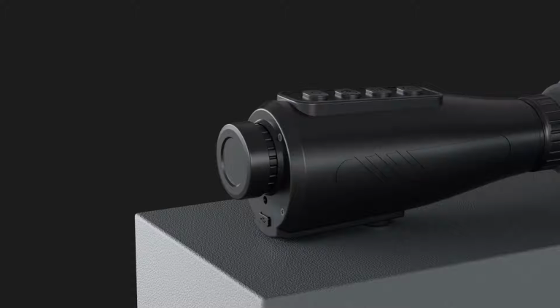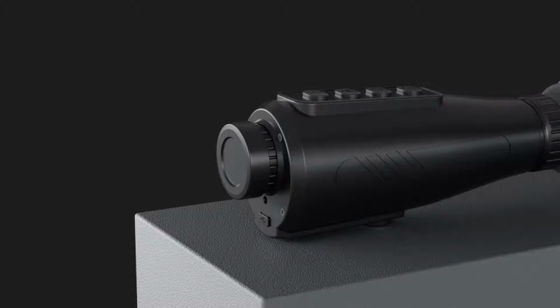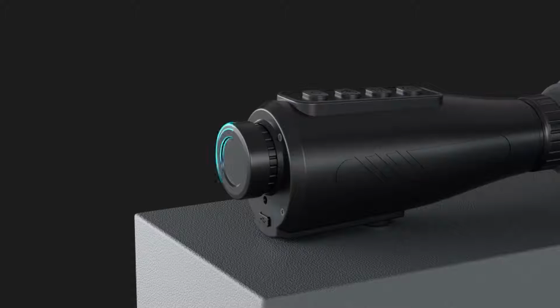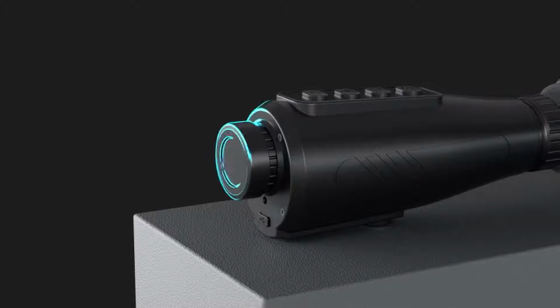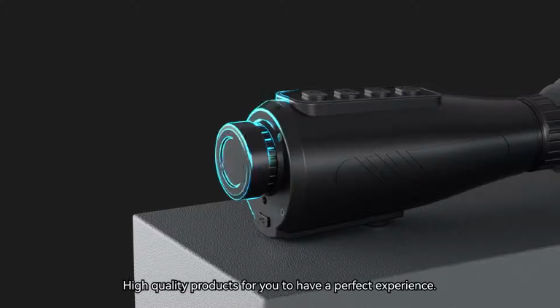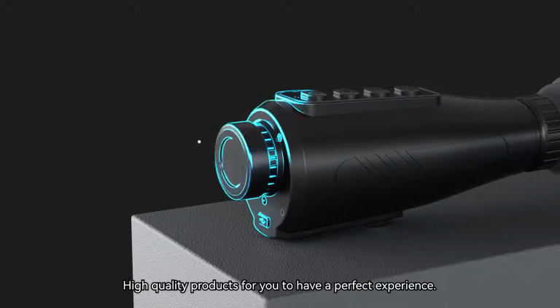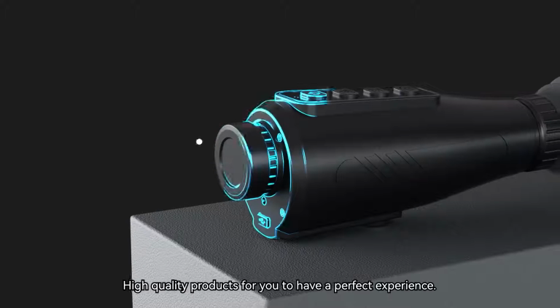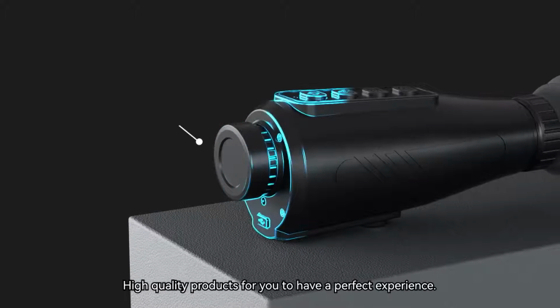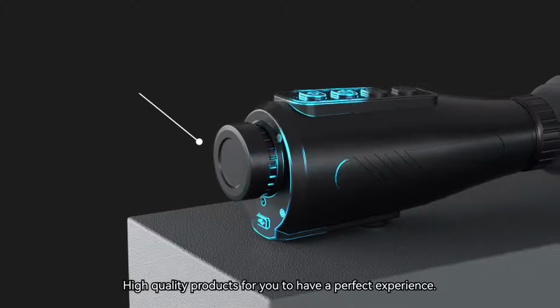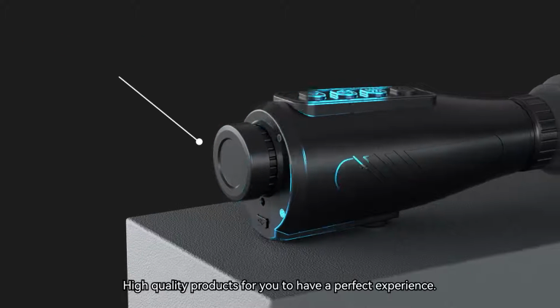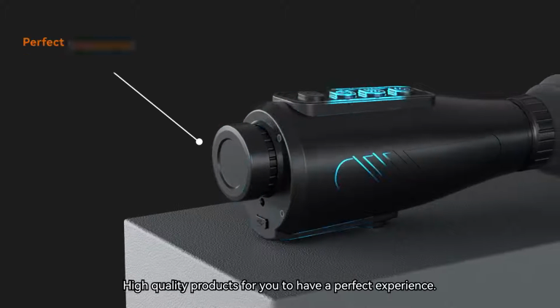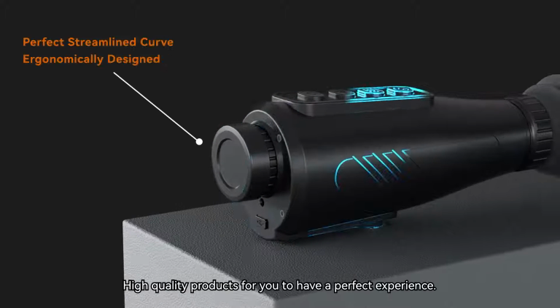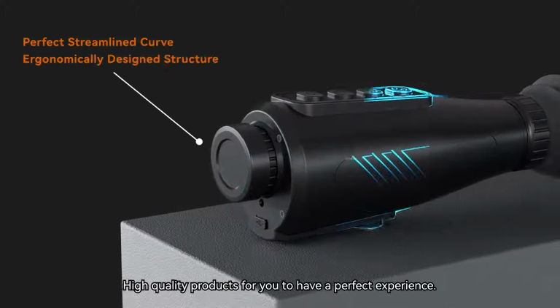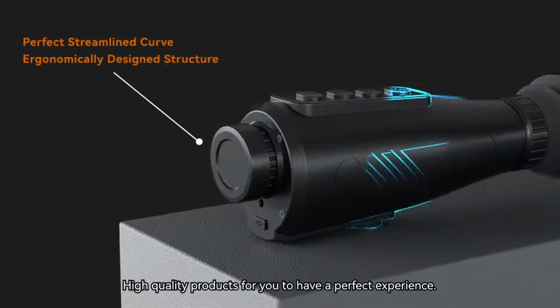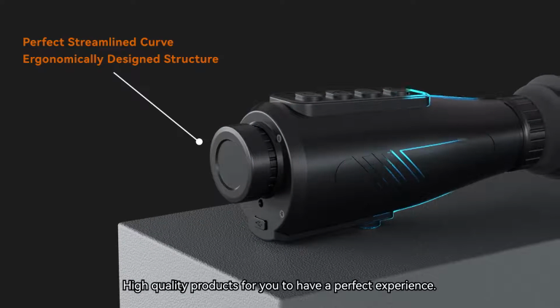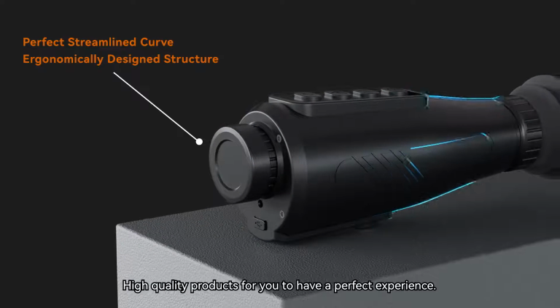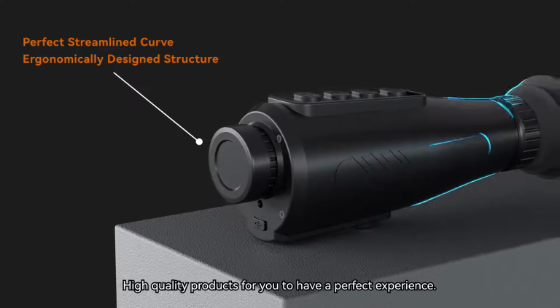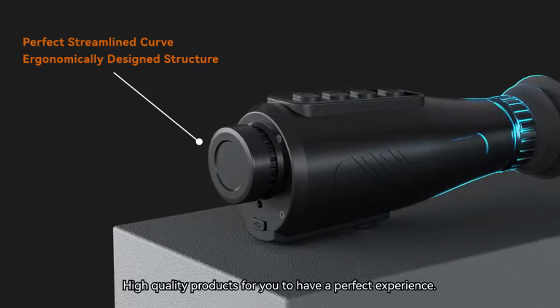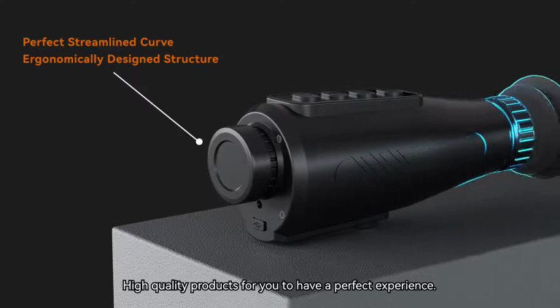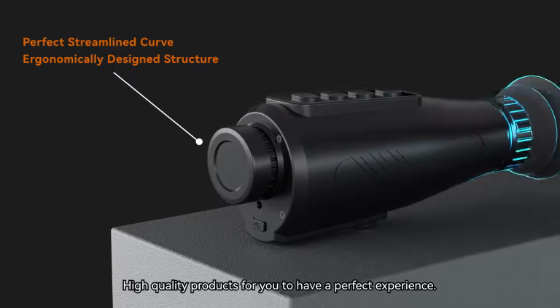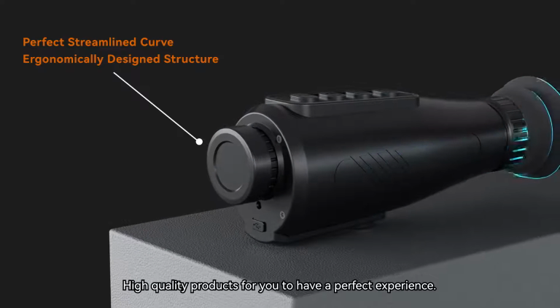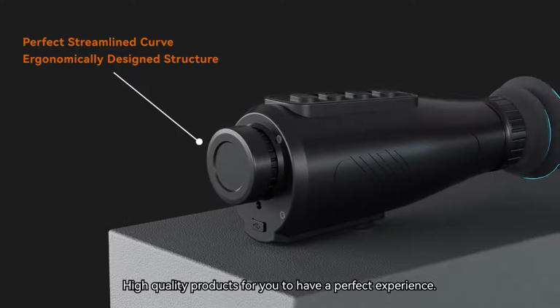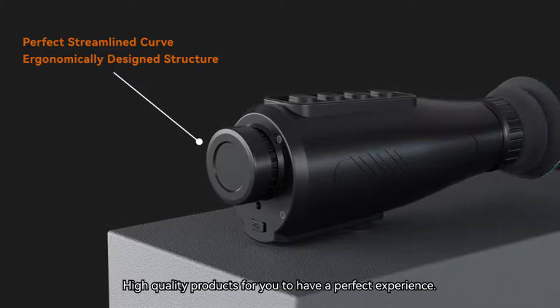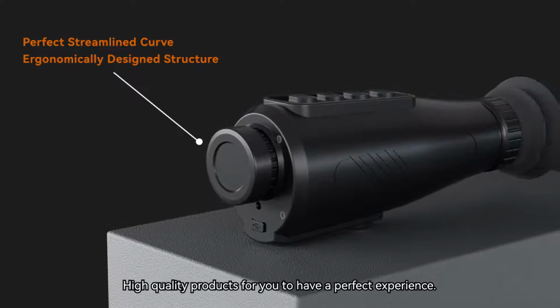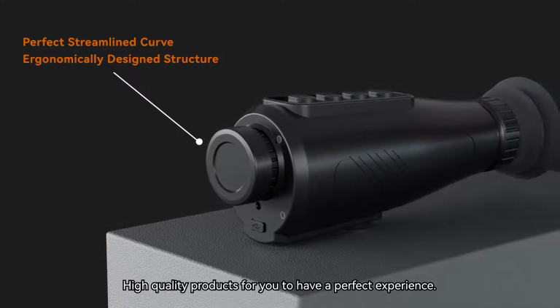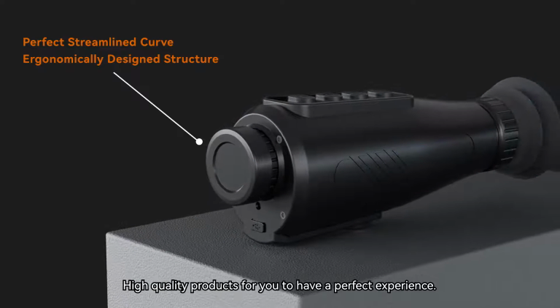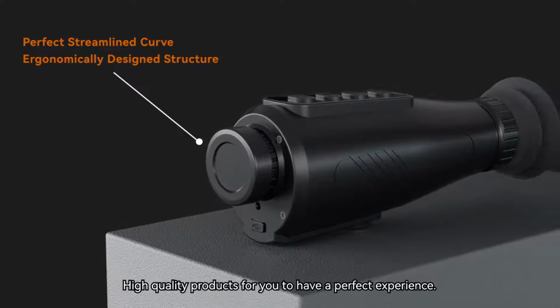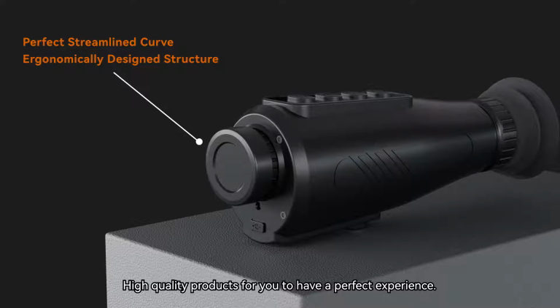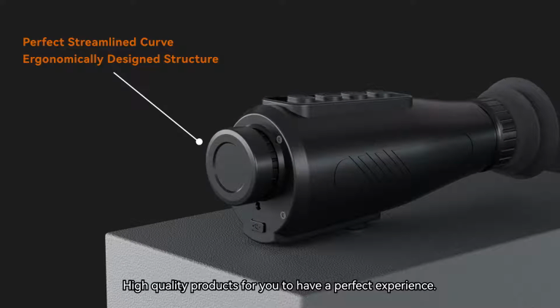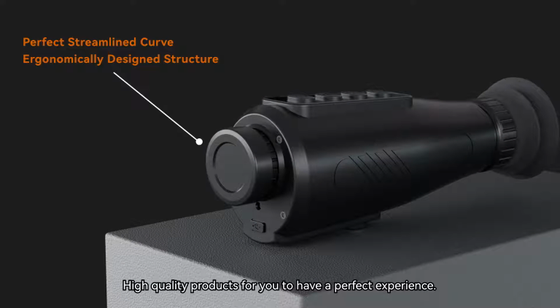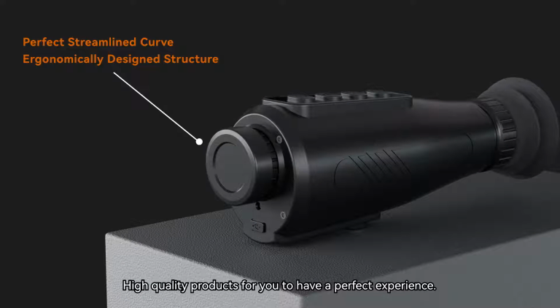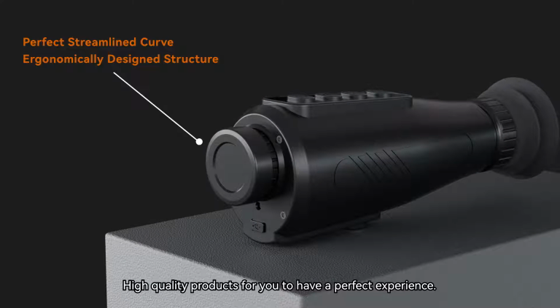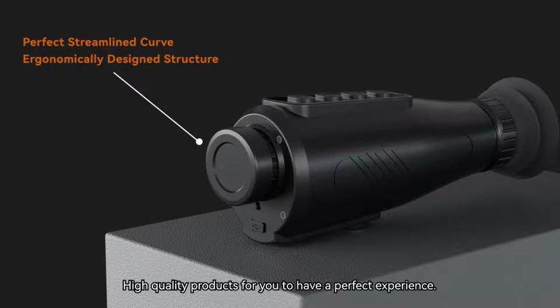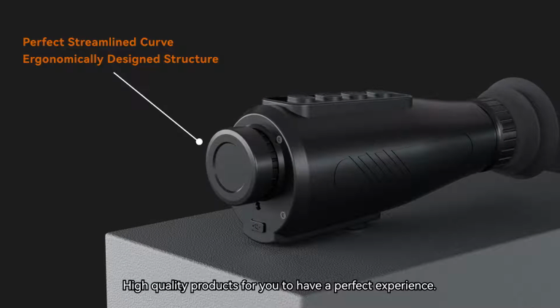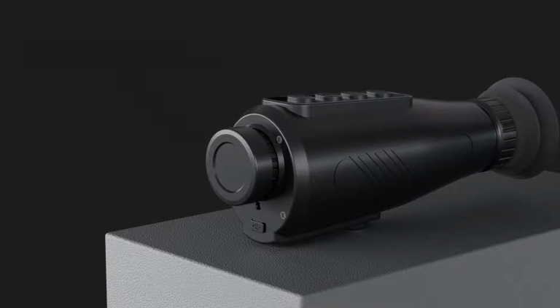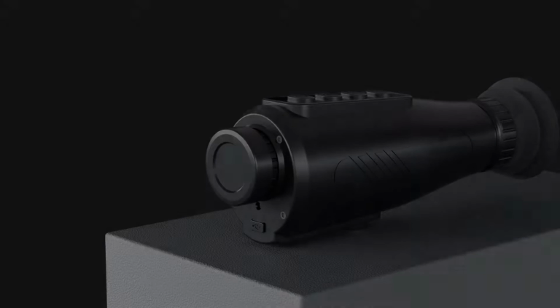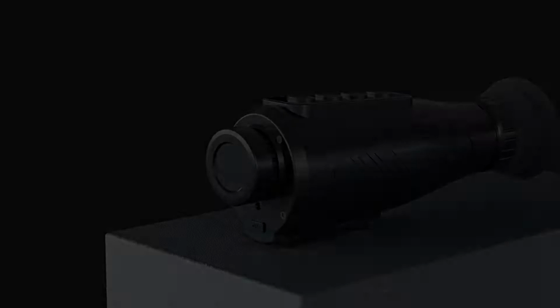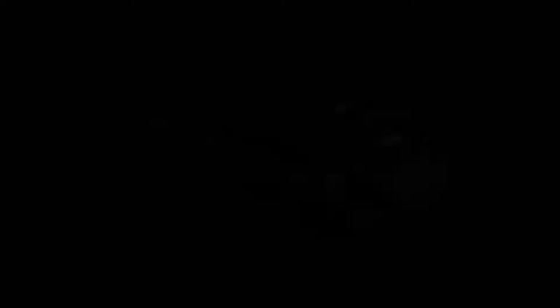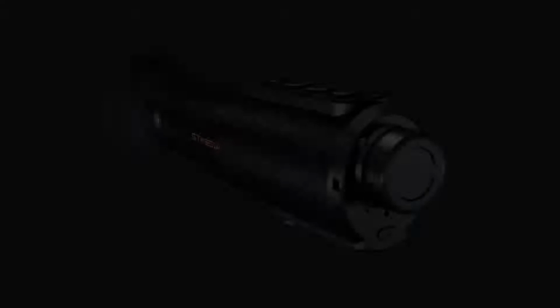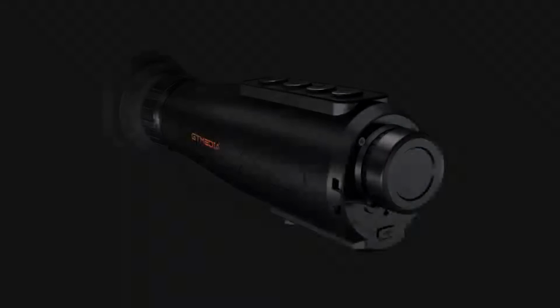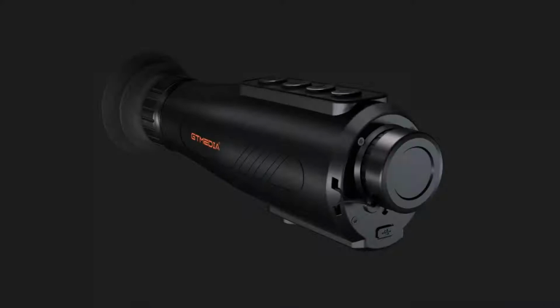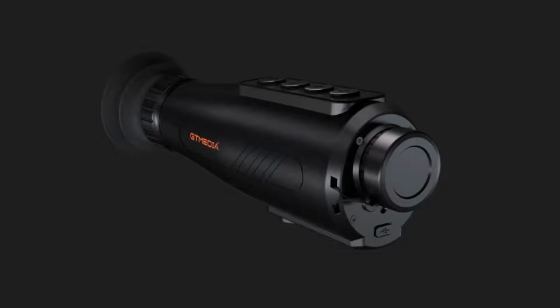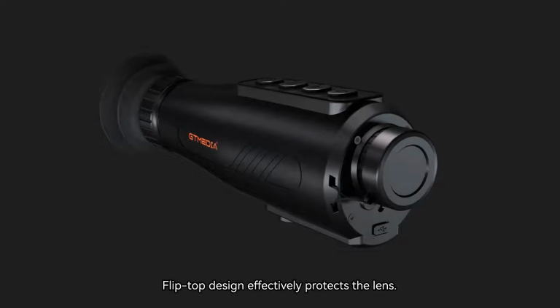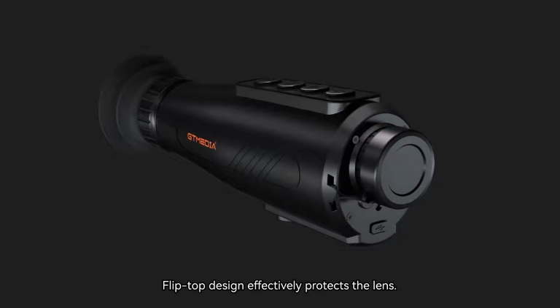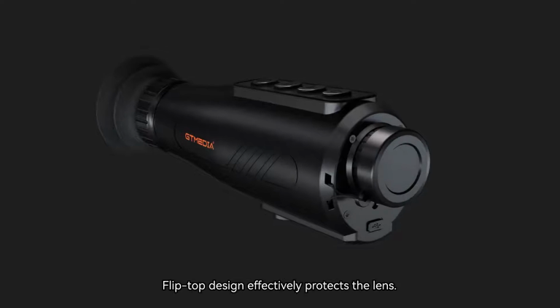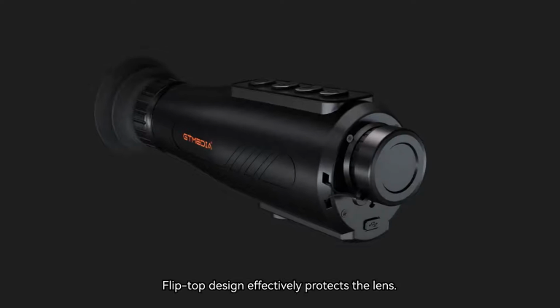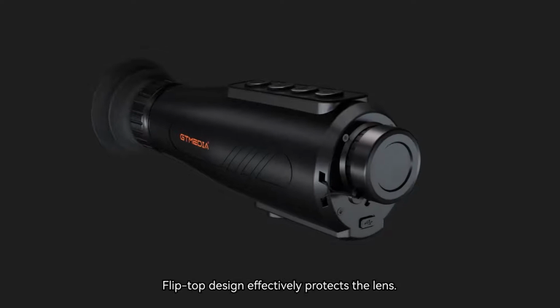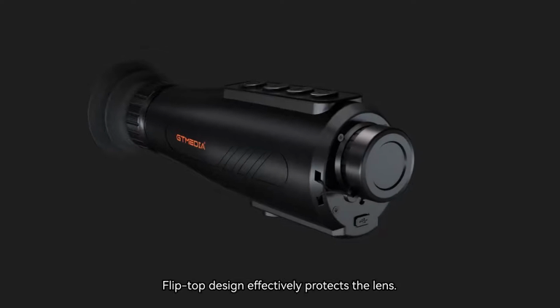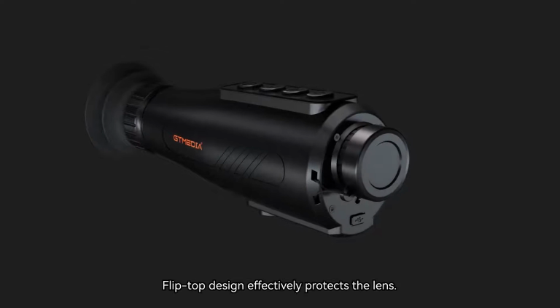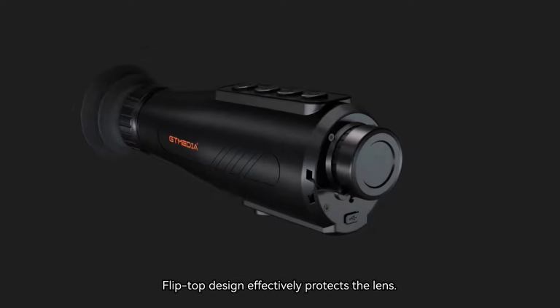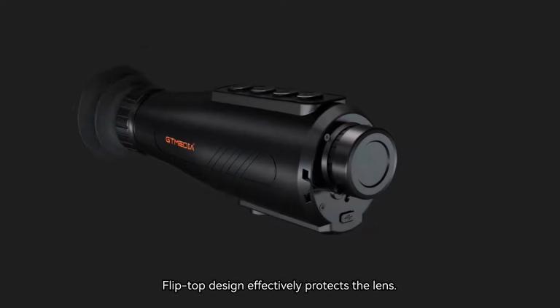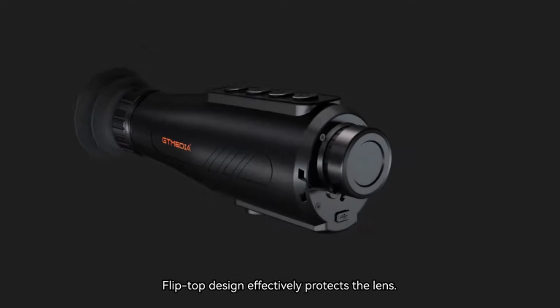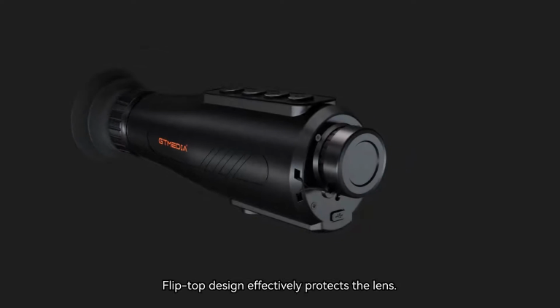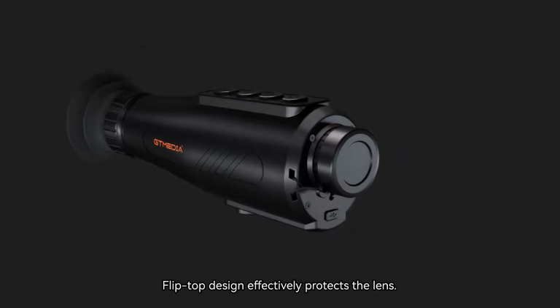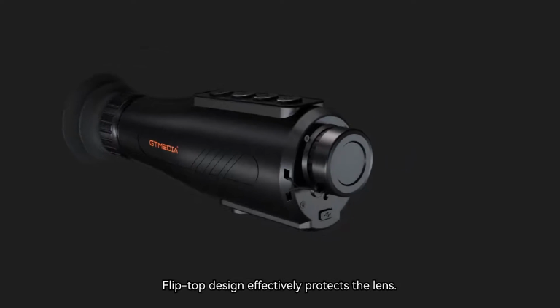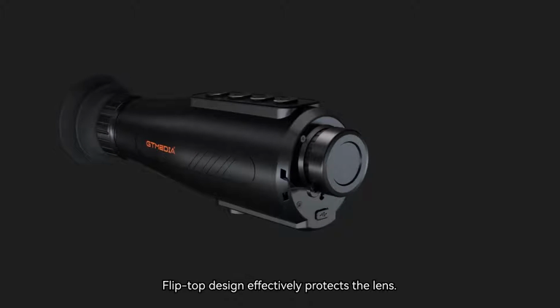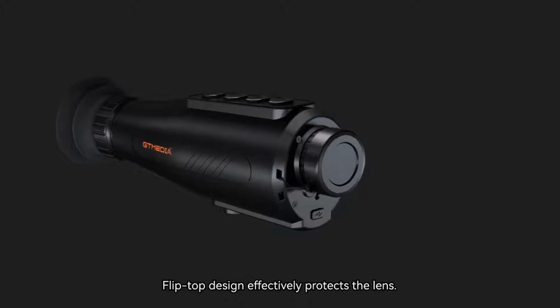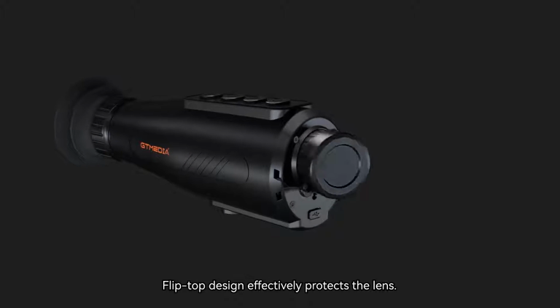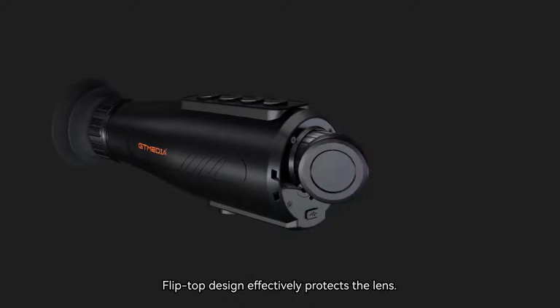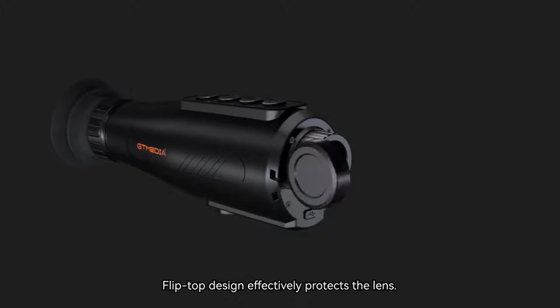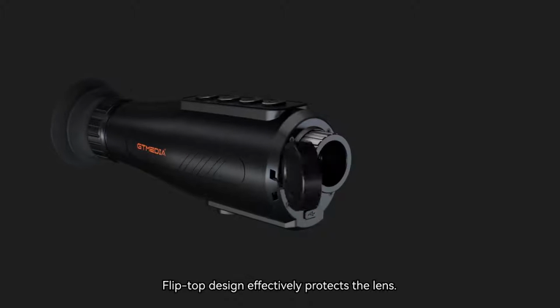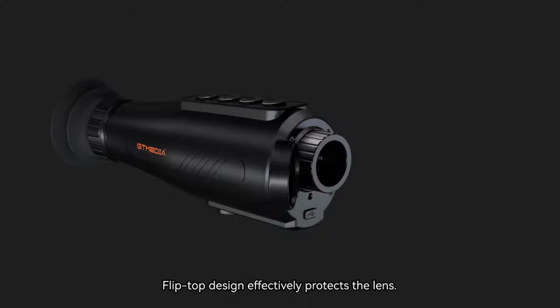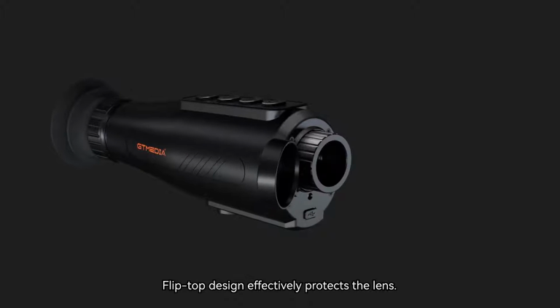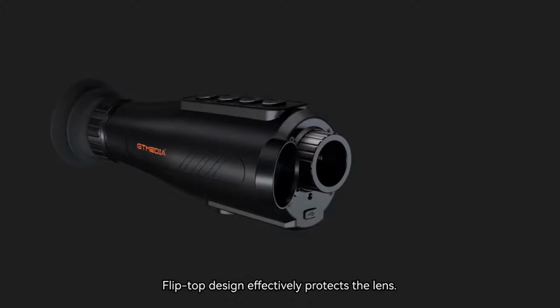High-quality products for you to have a perfect experience. Liptop design effectively protects the lens.